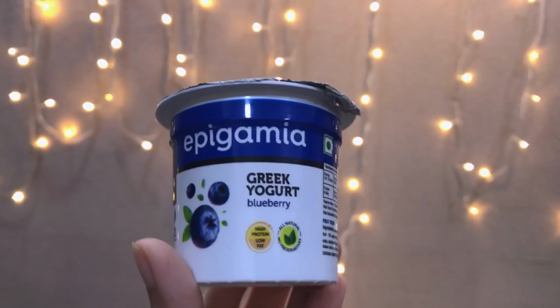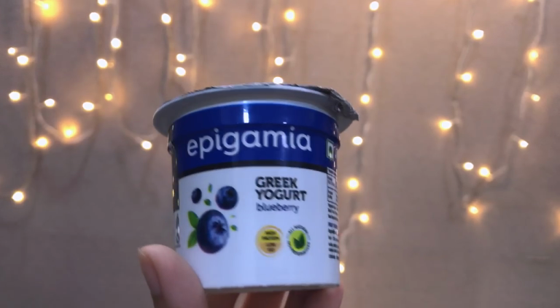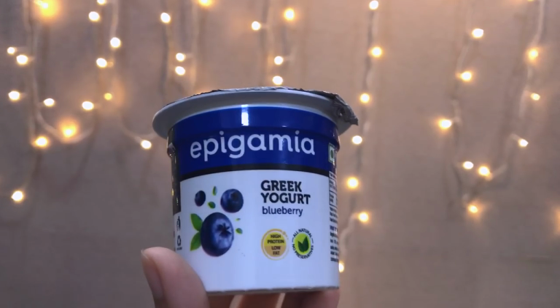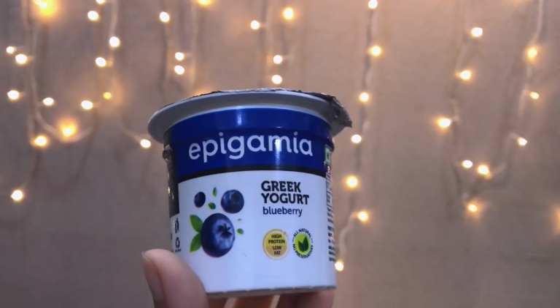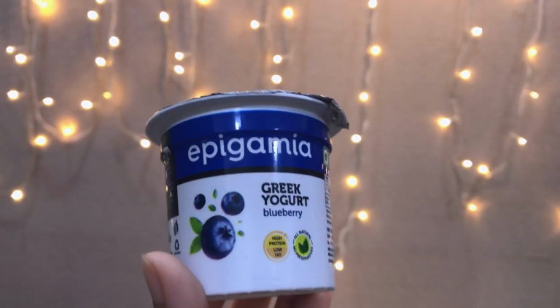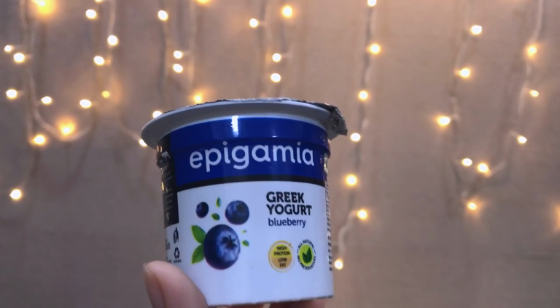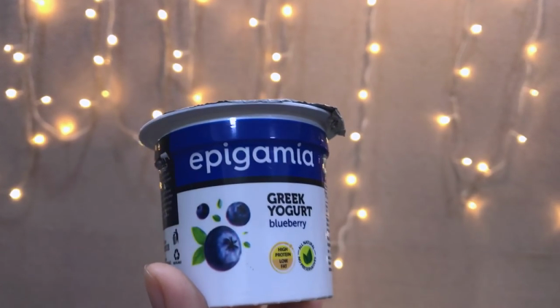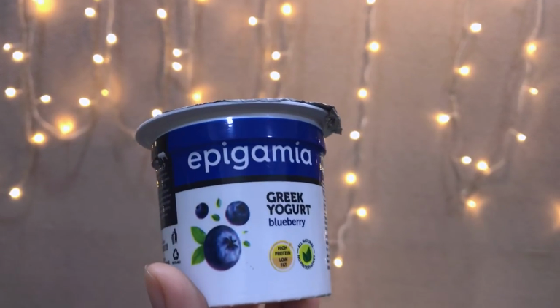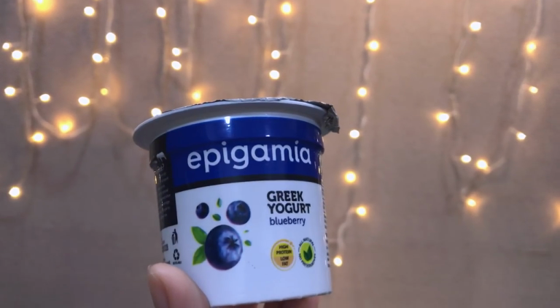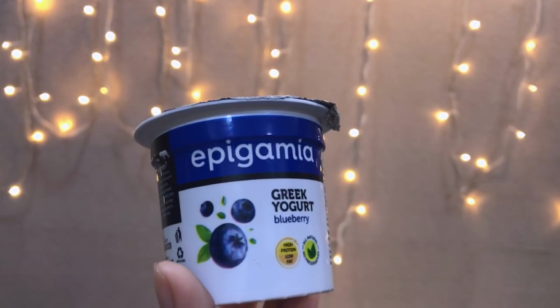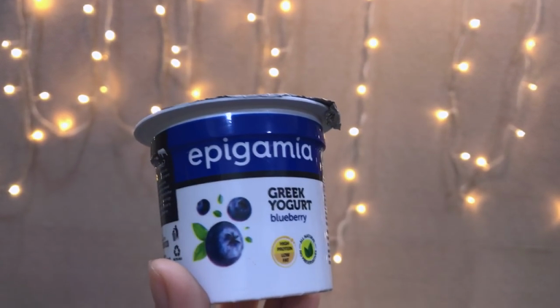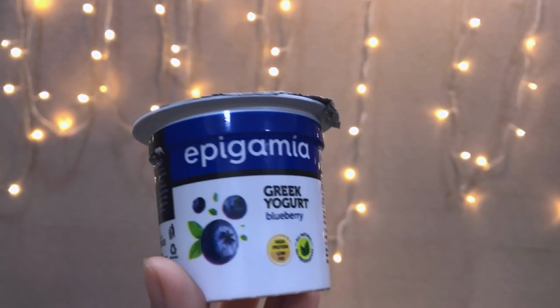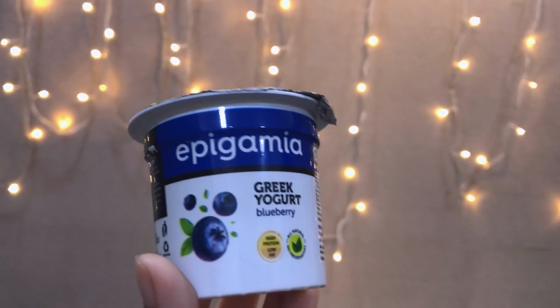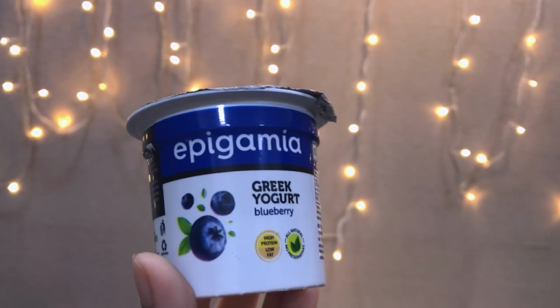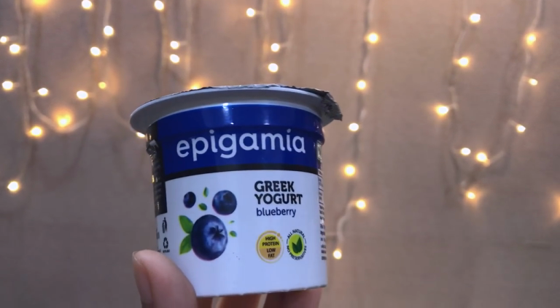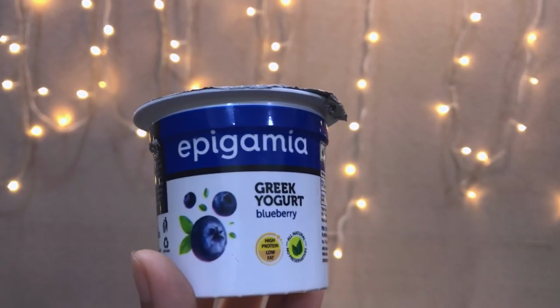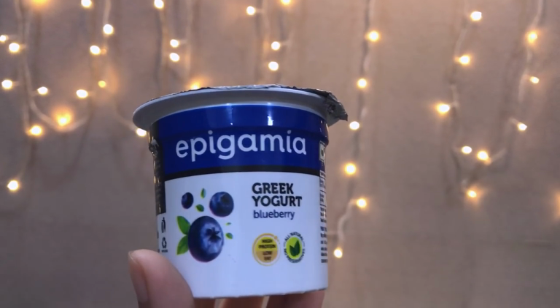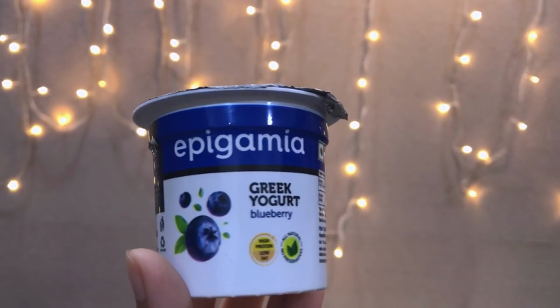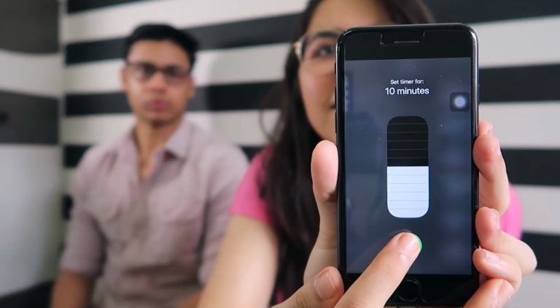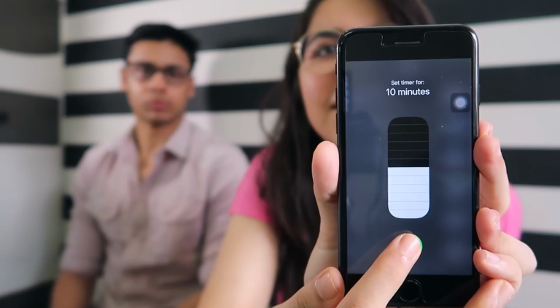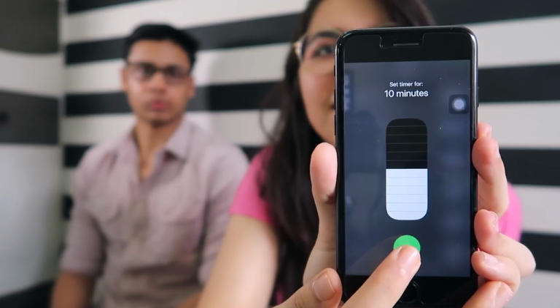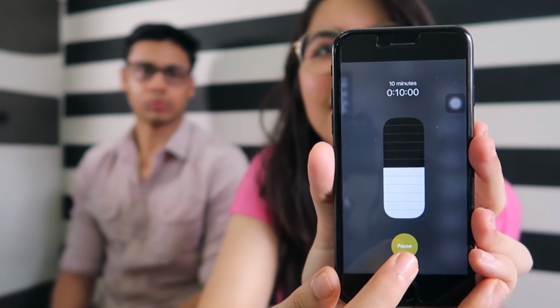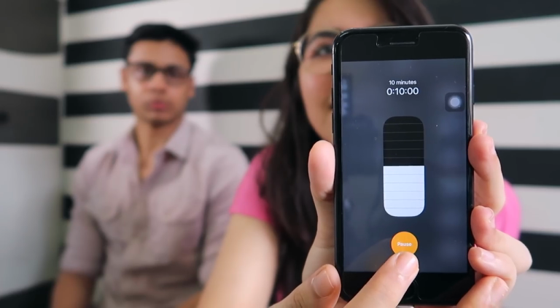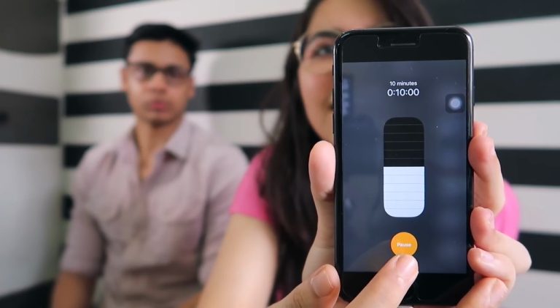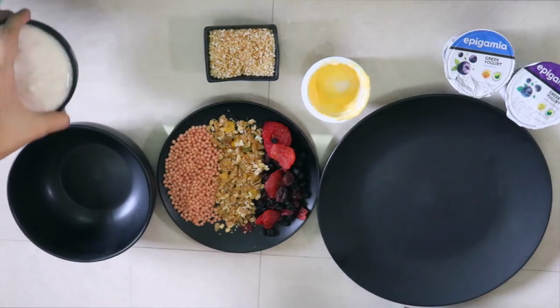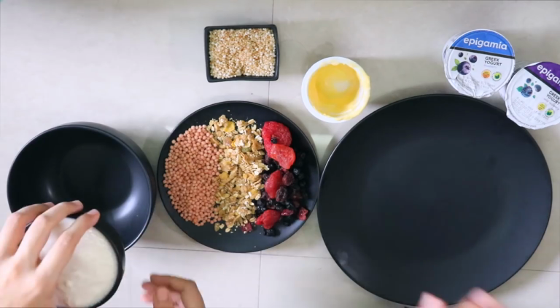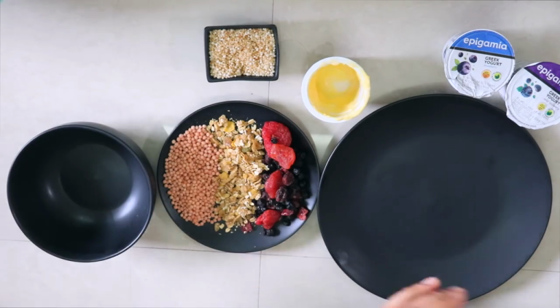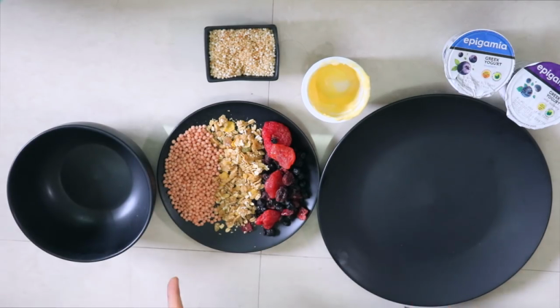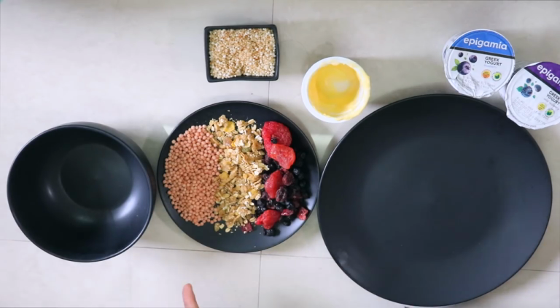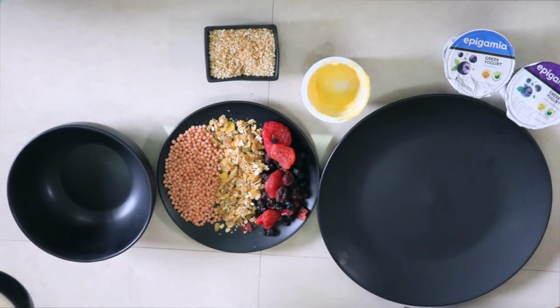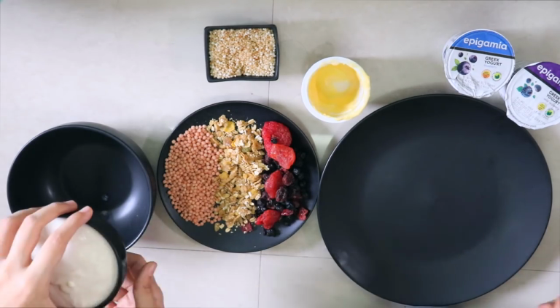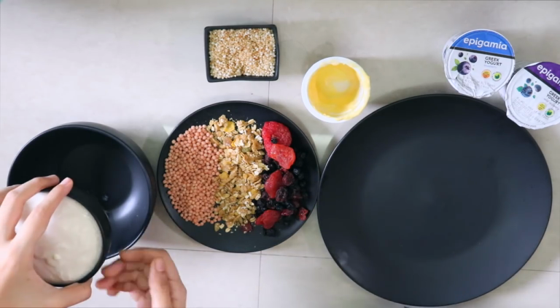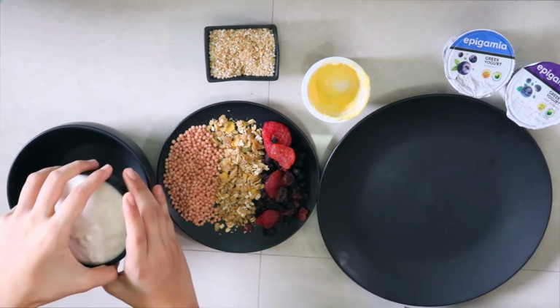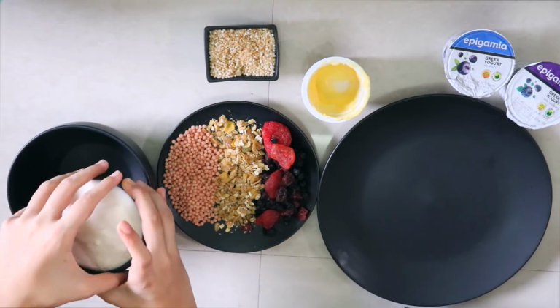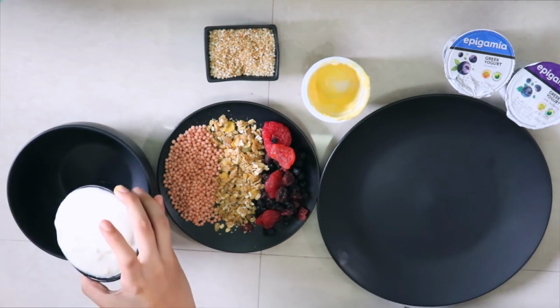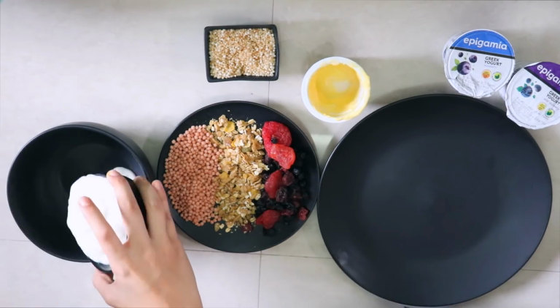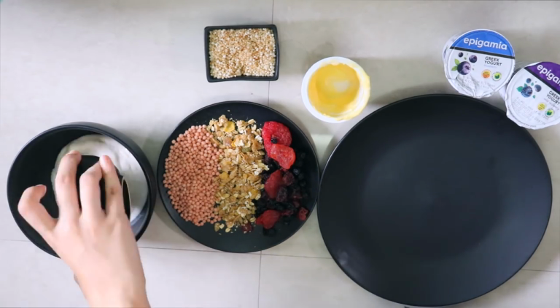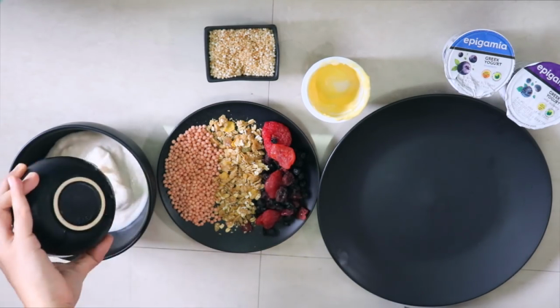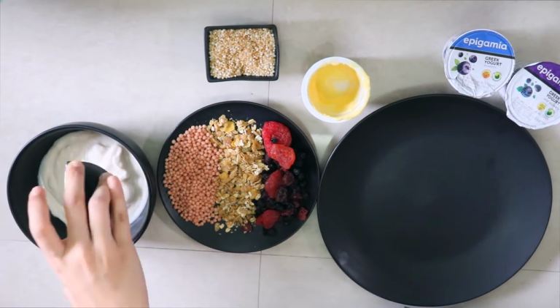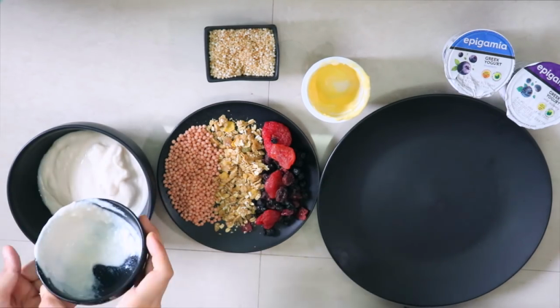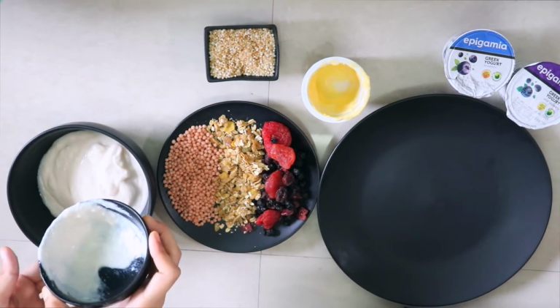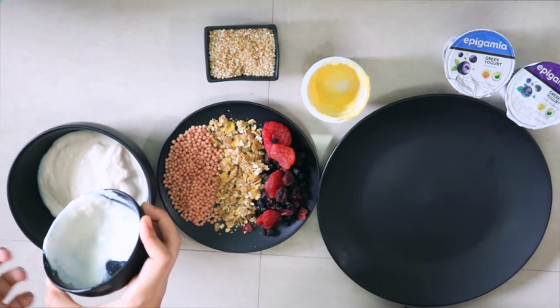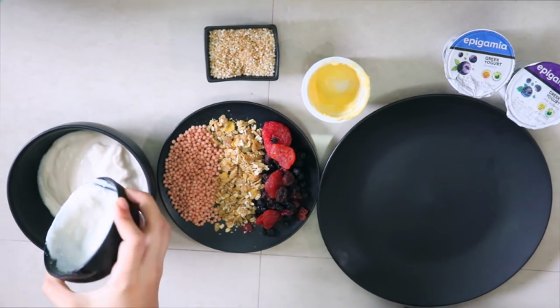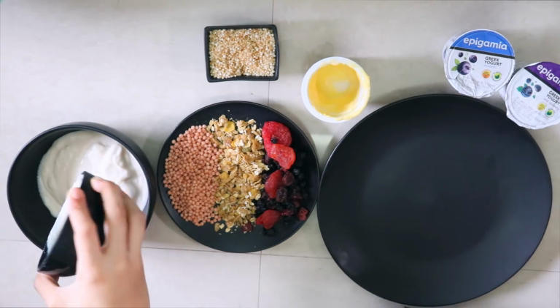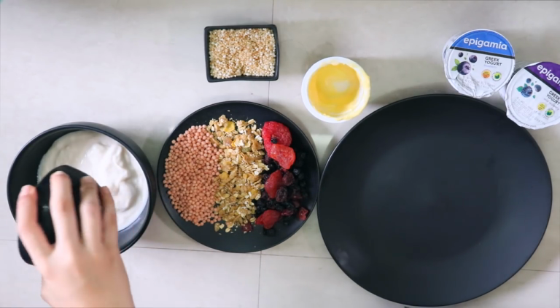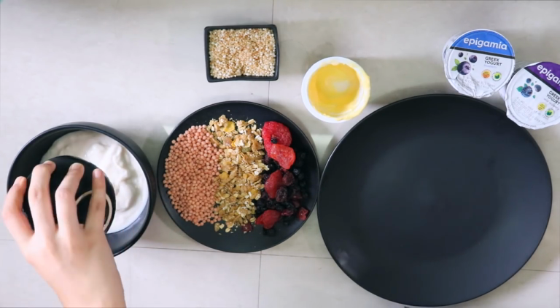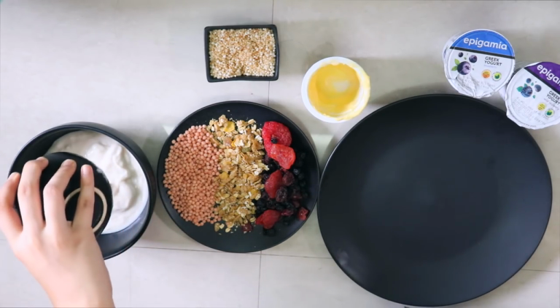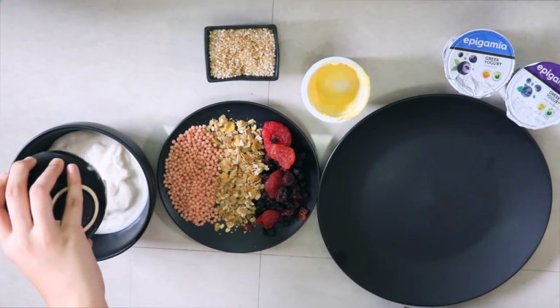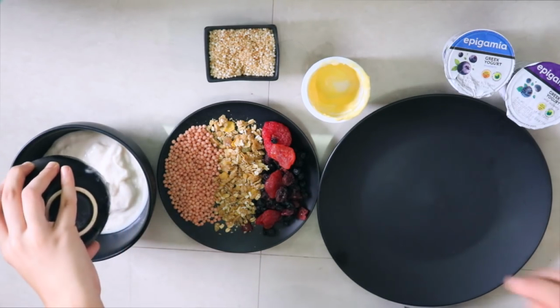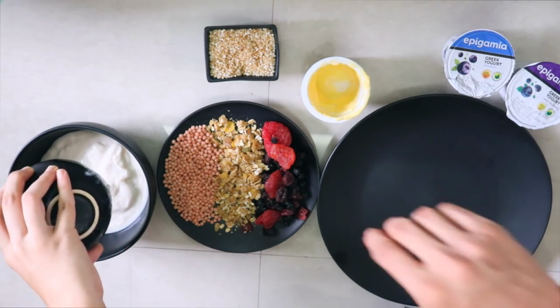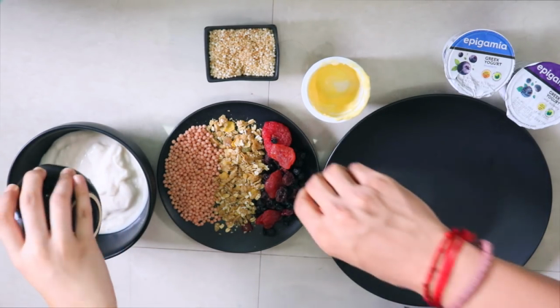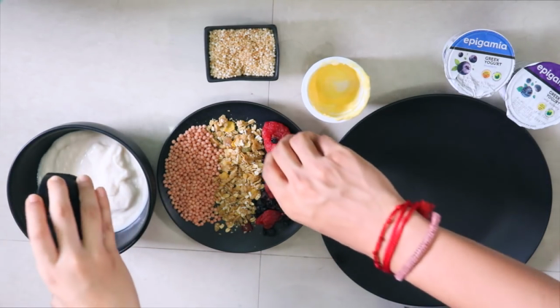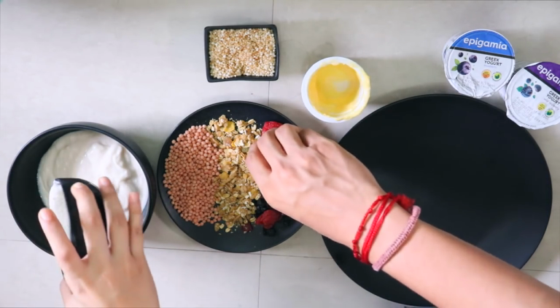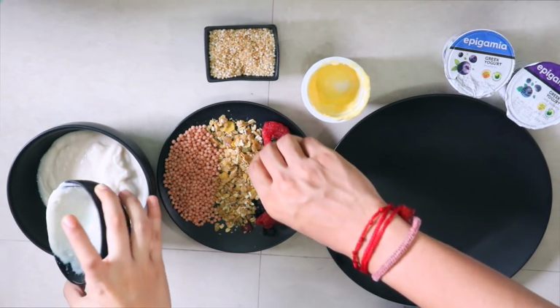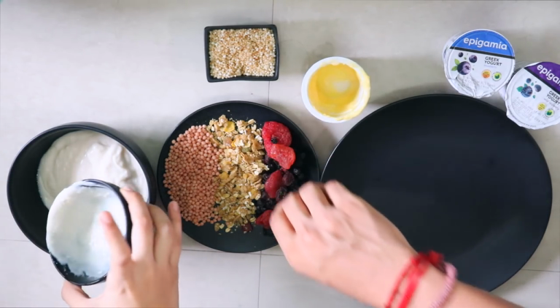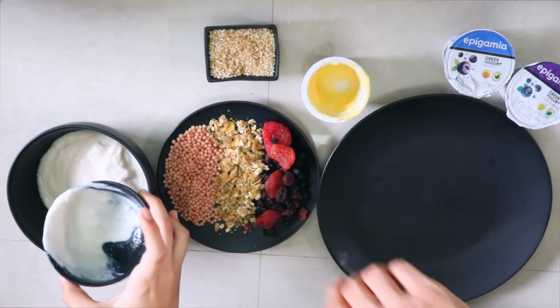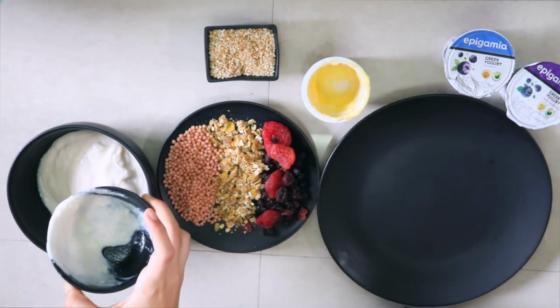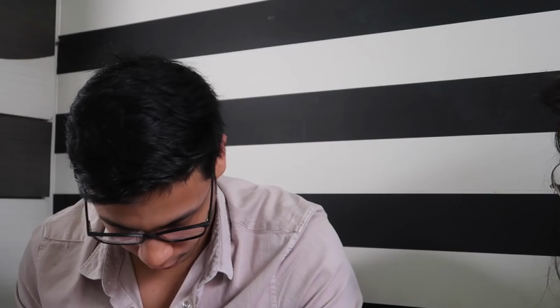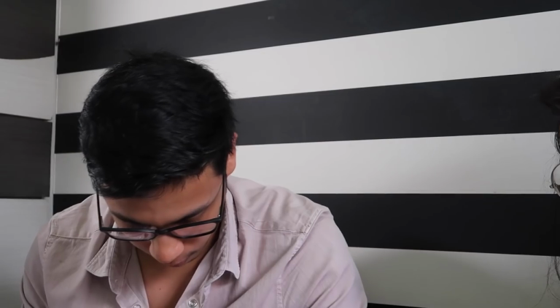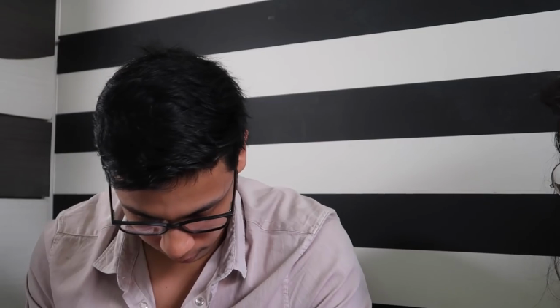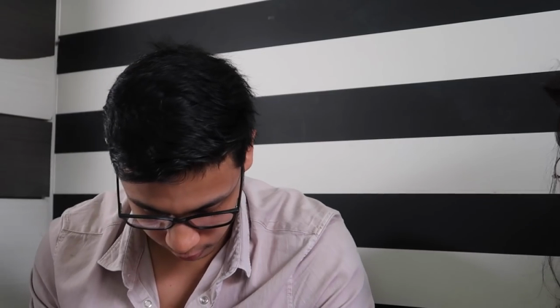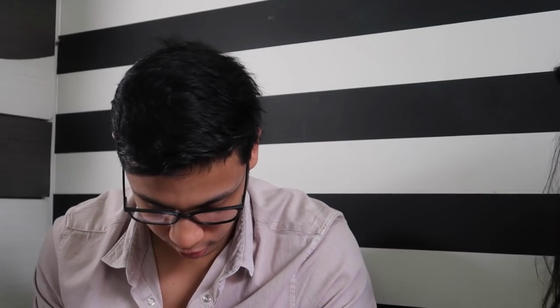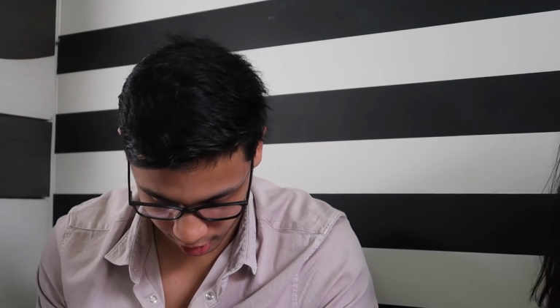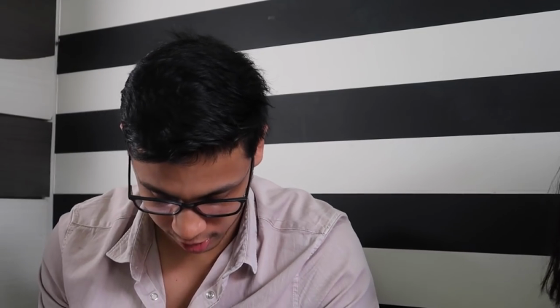So, just by using Epigamia's Greek Yogurt, you have to start. Yeah, I'm going to start.